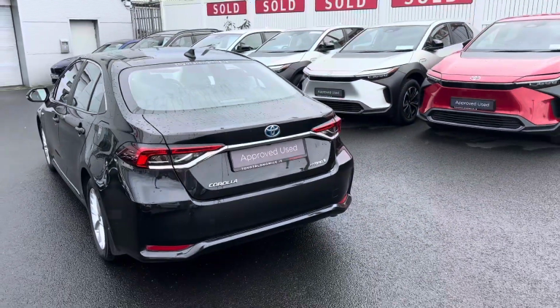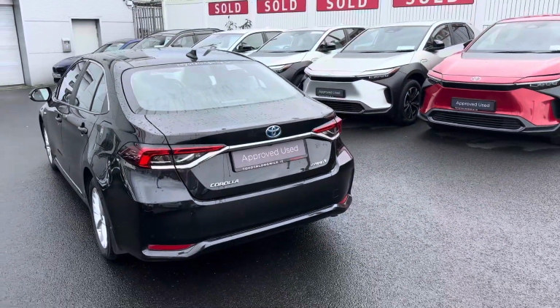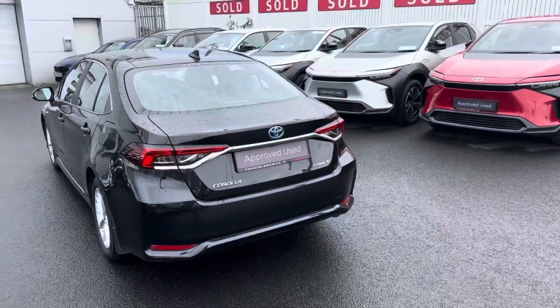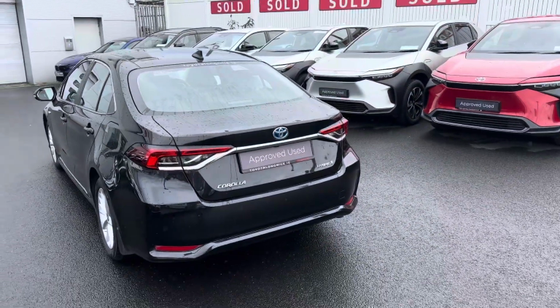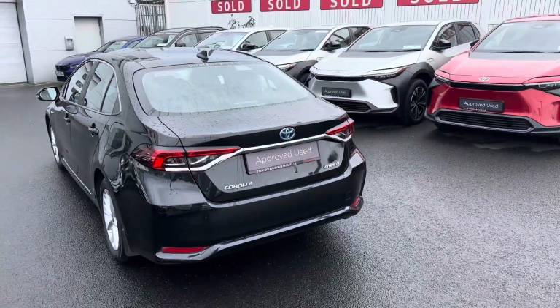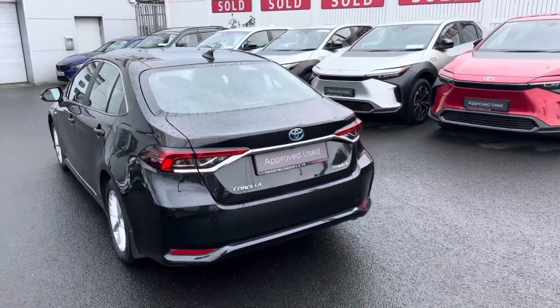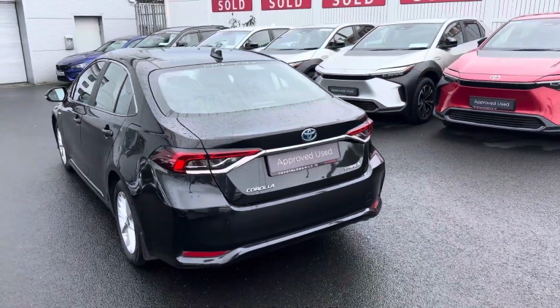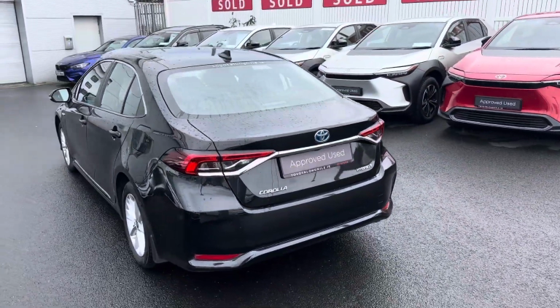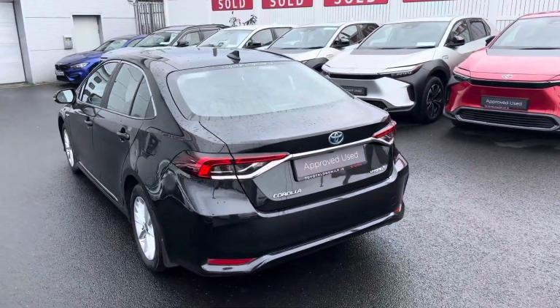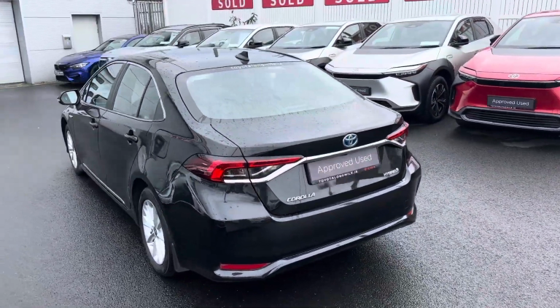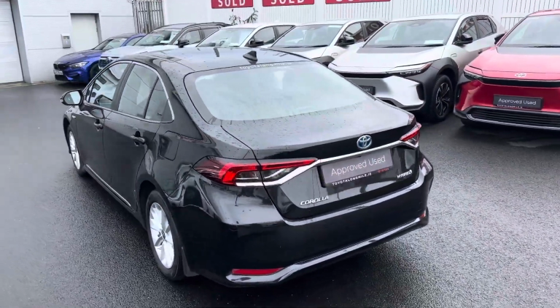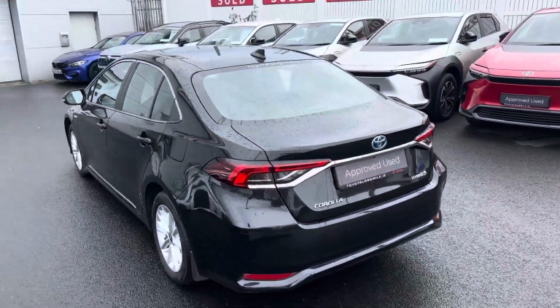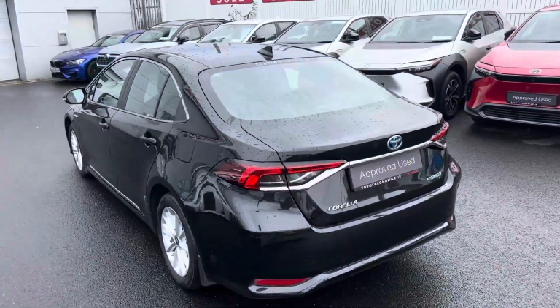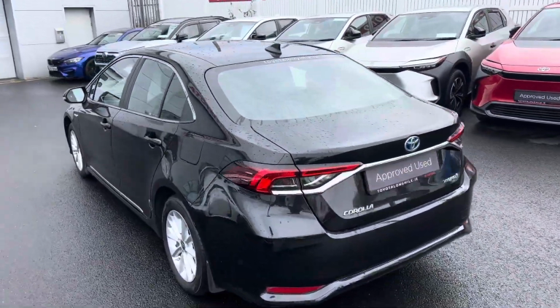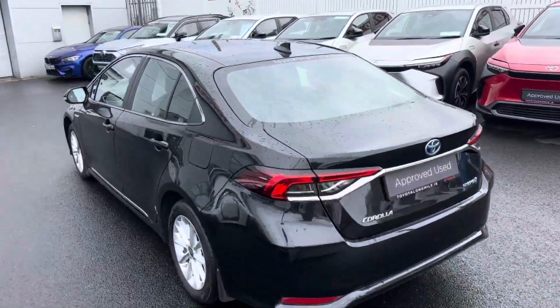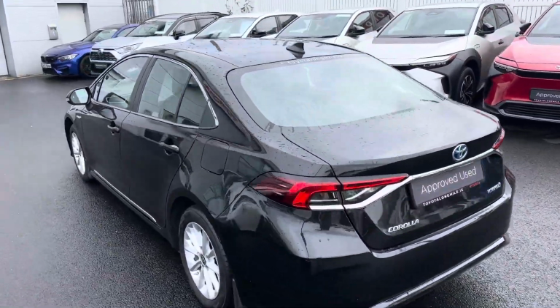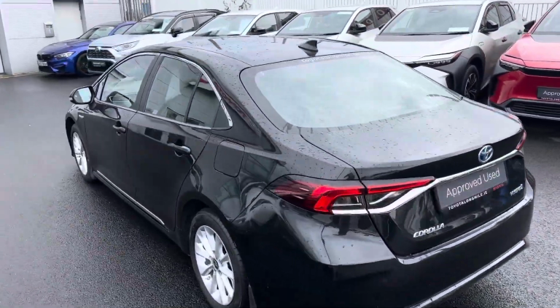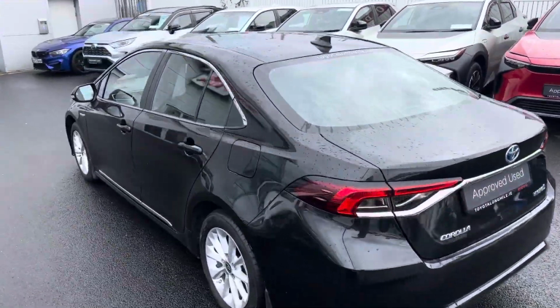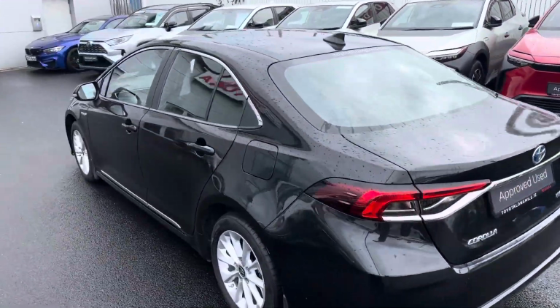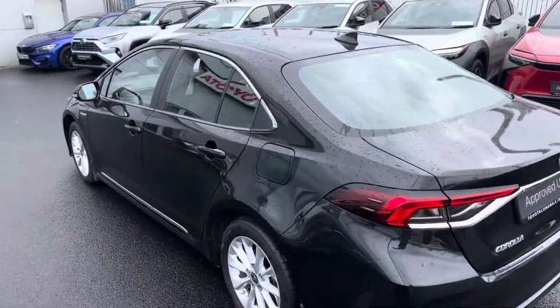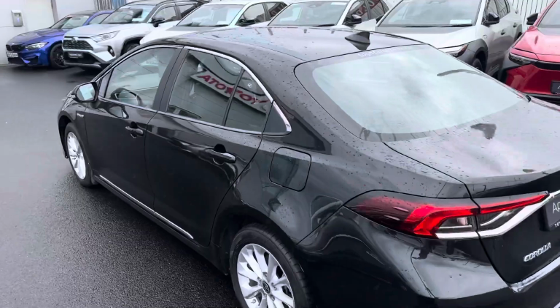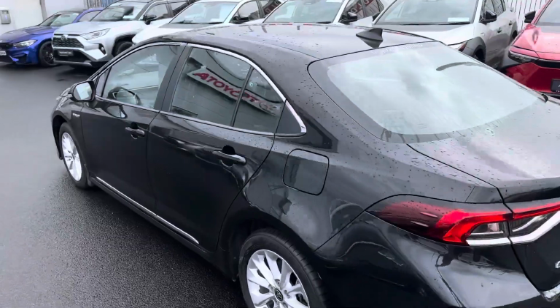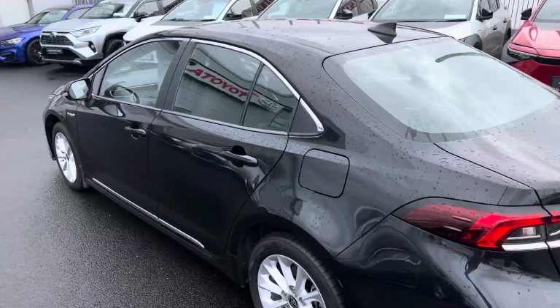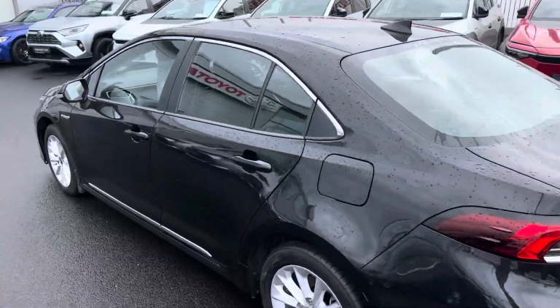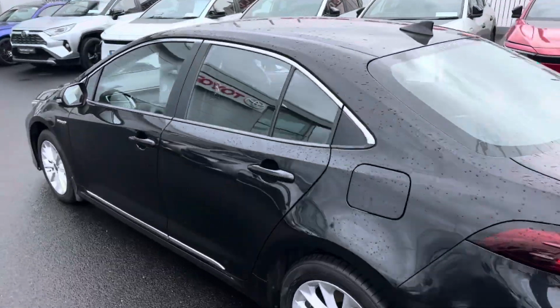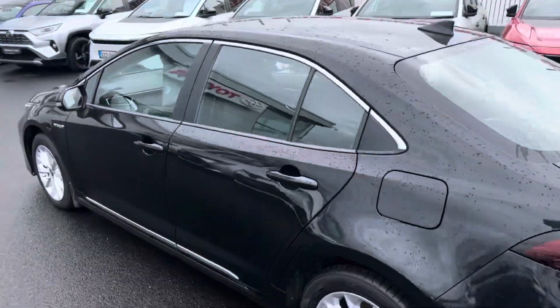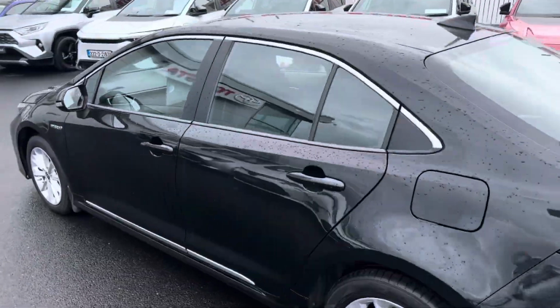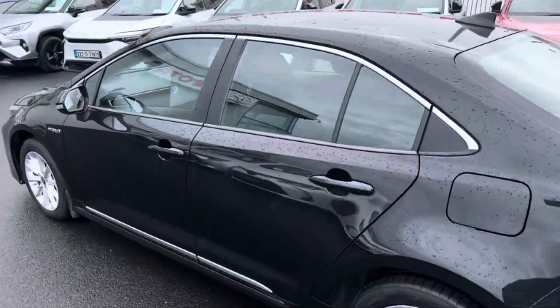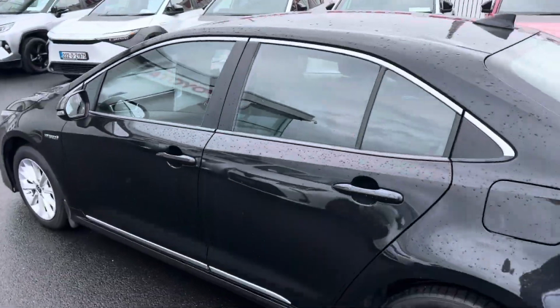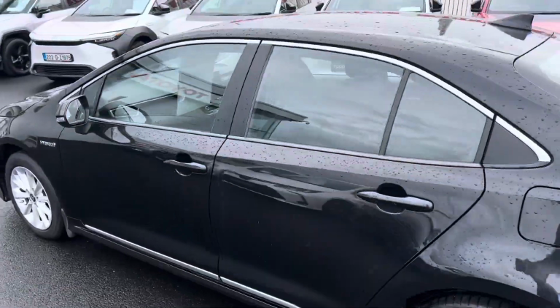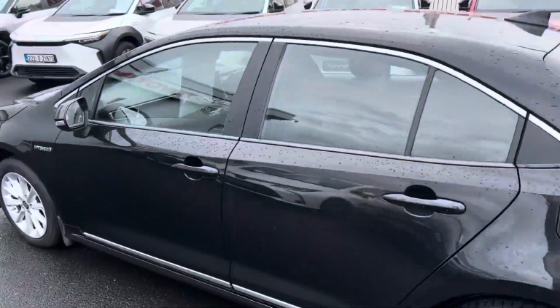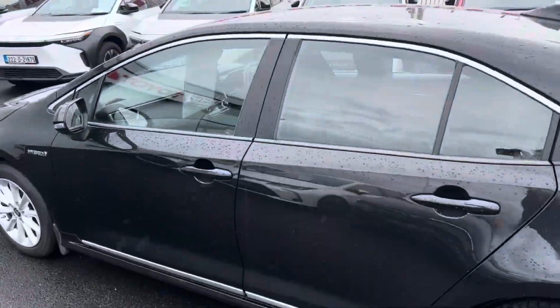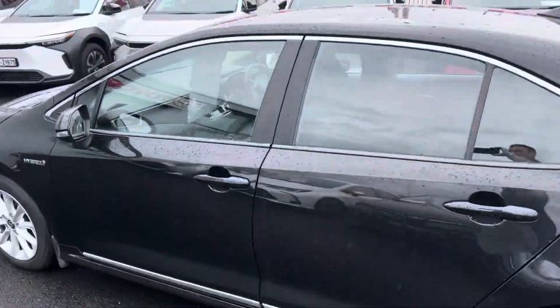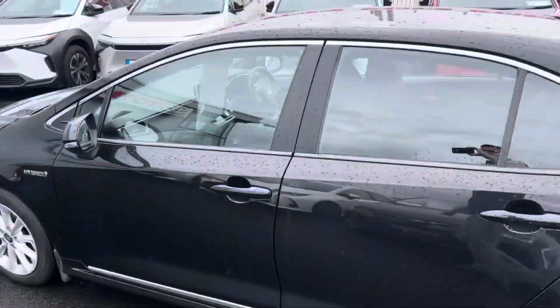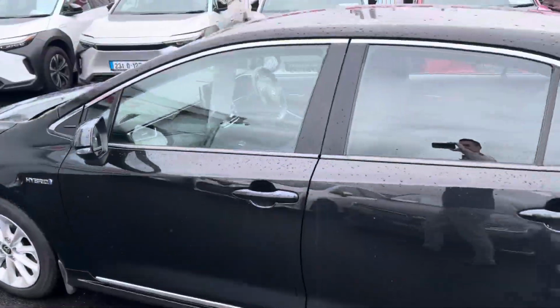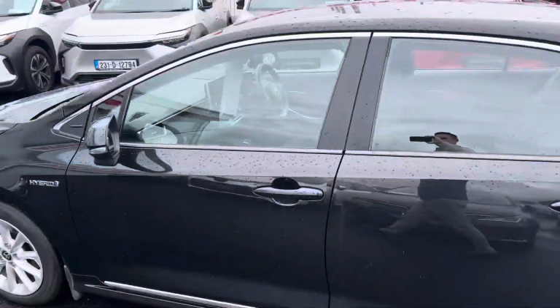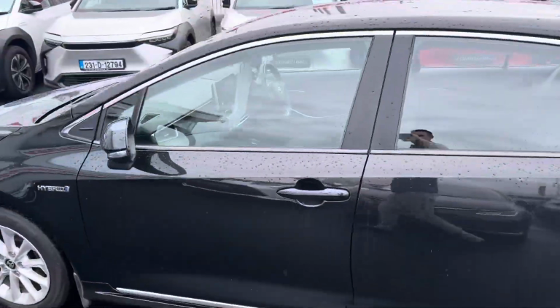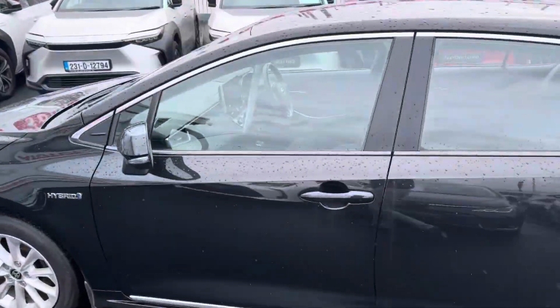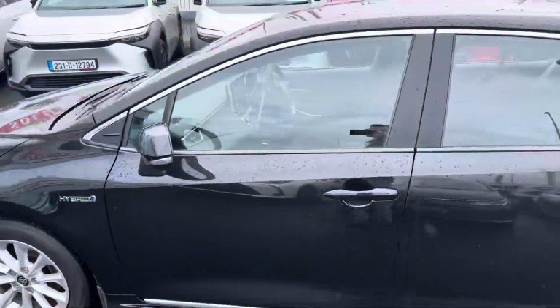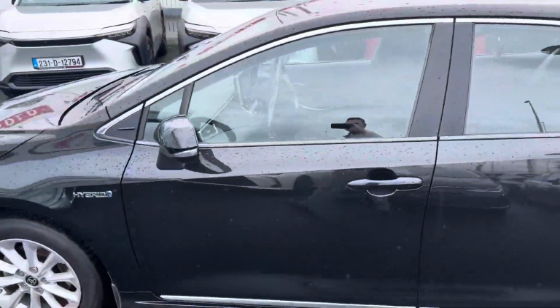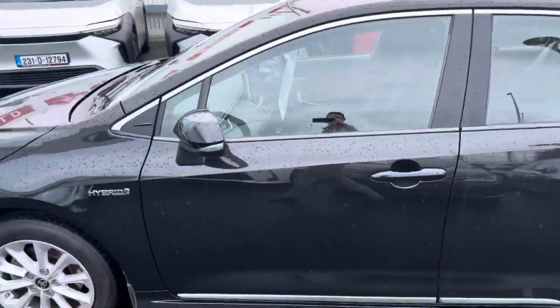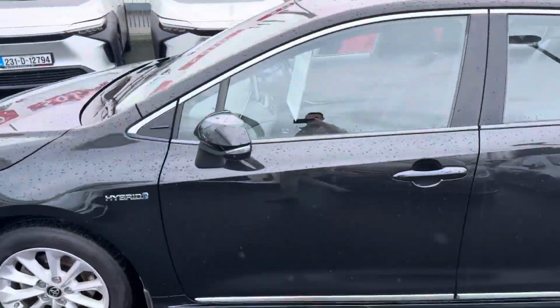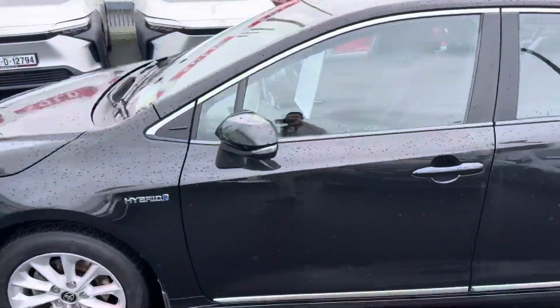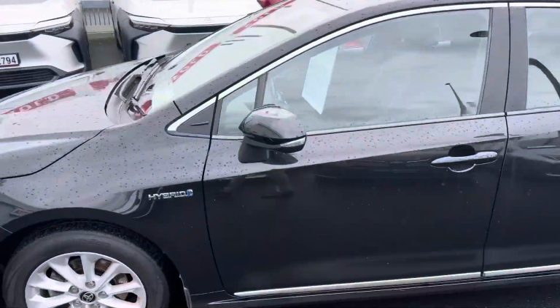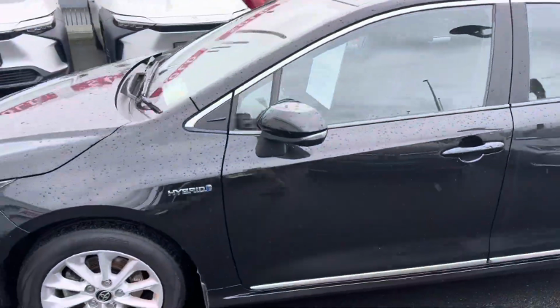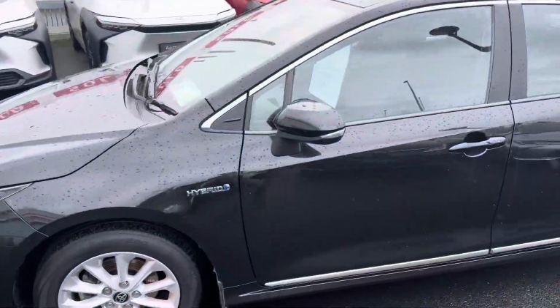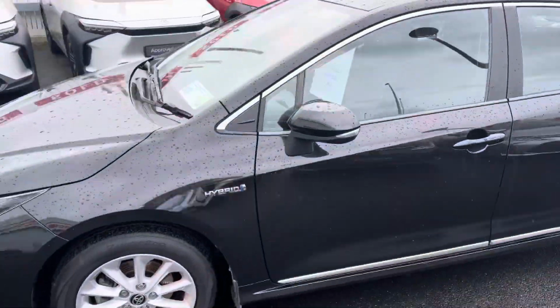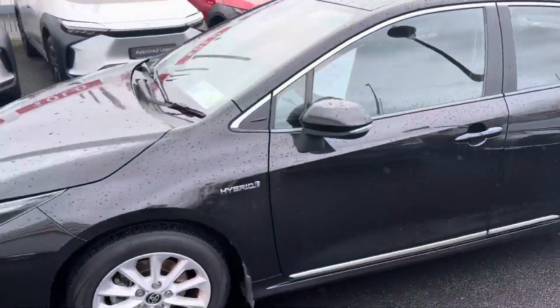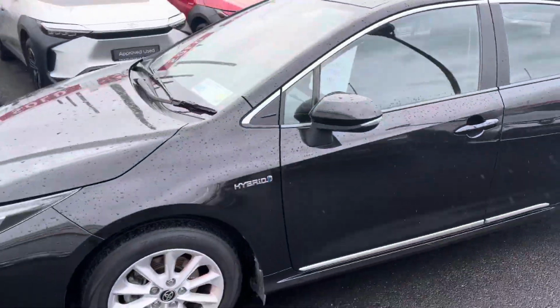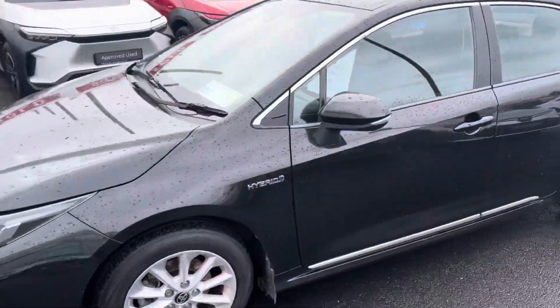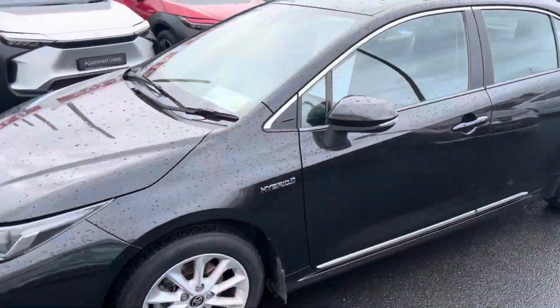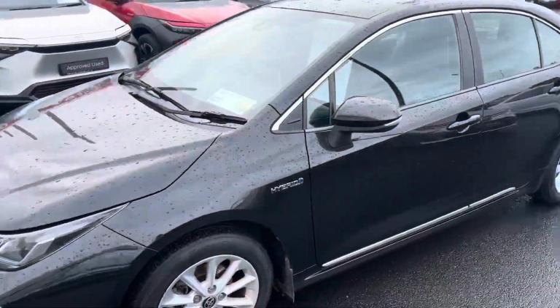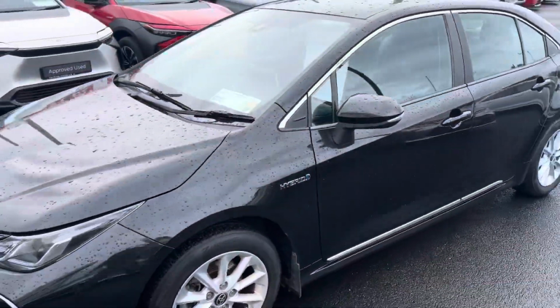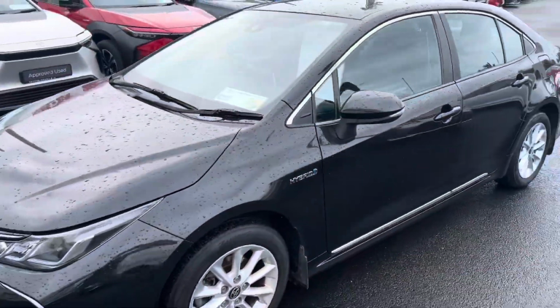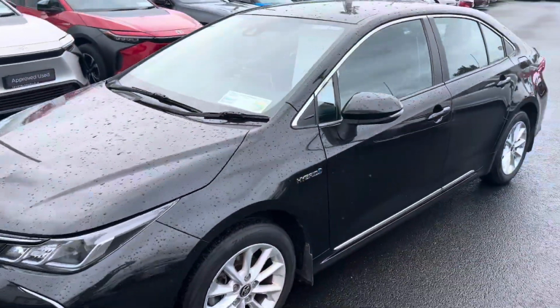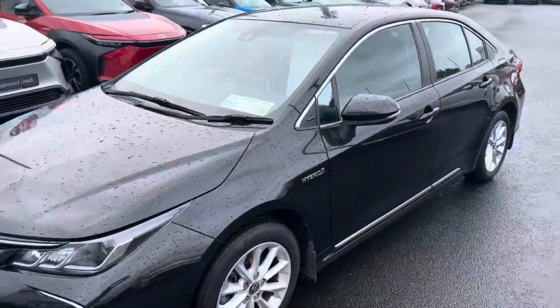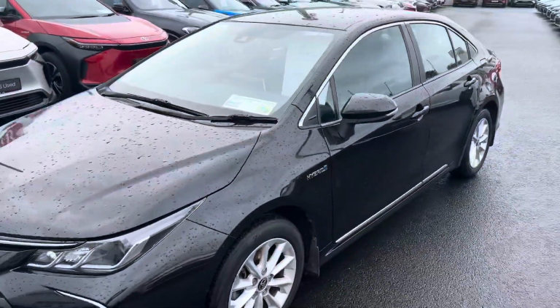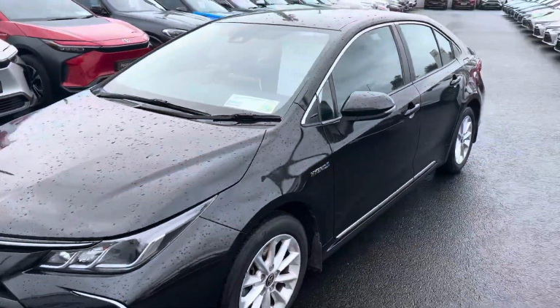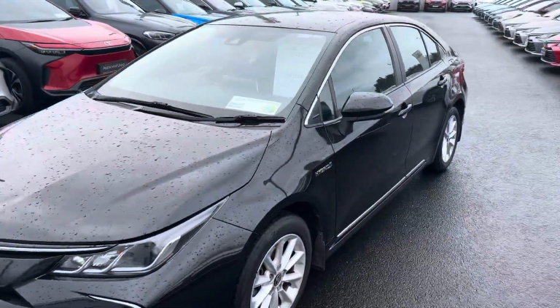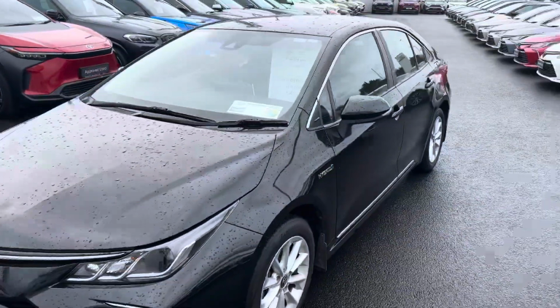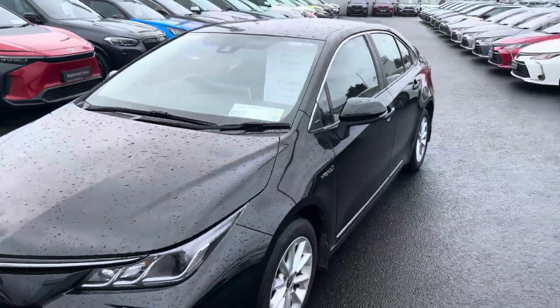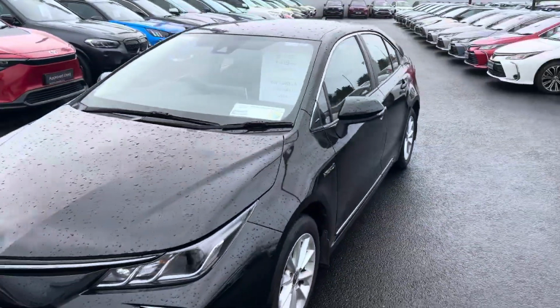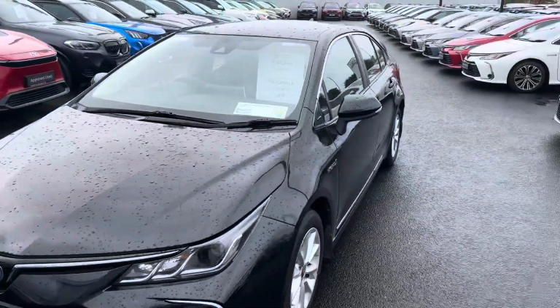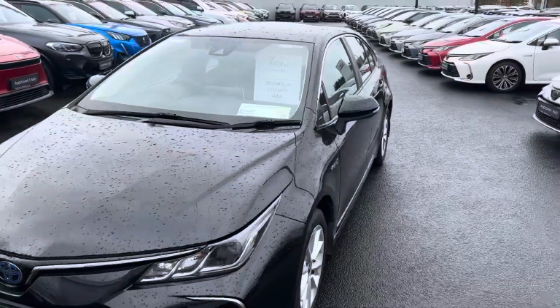This 2021 Corolla comes with a new Toyota Plus 100-point vehicle inspection and roadside assistance, and is now available to you at Toyota Longmile.